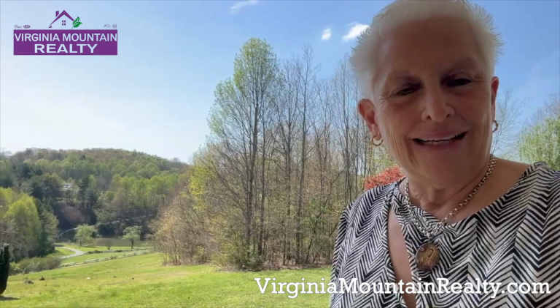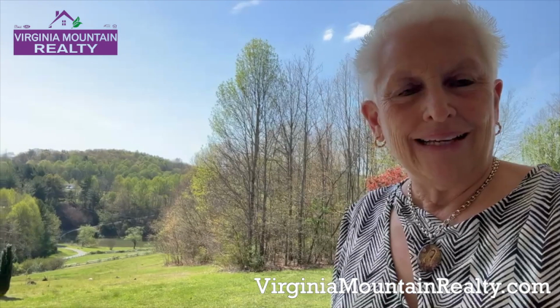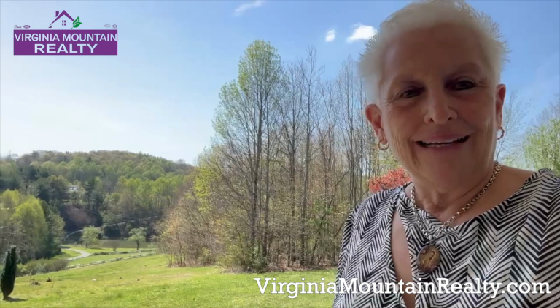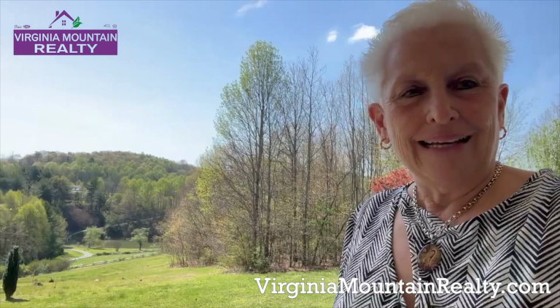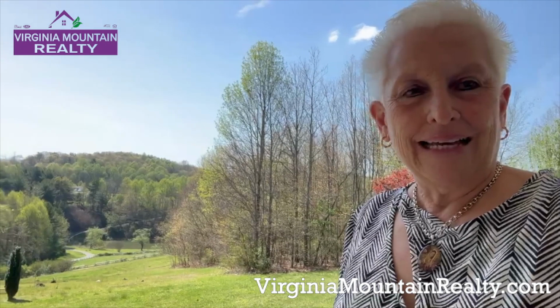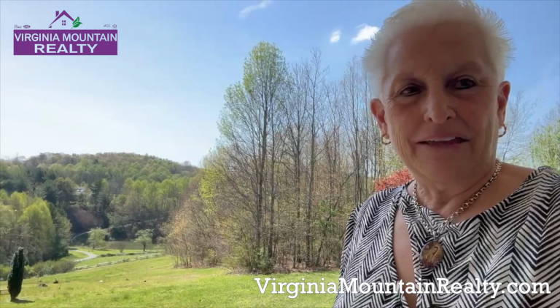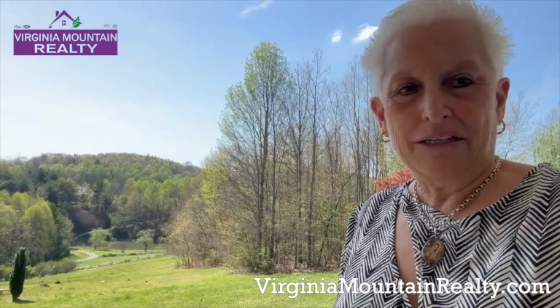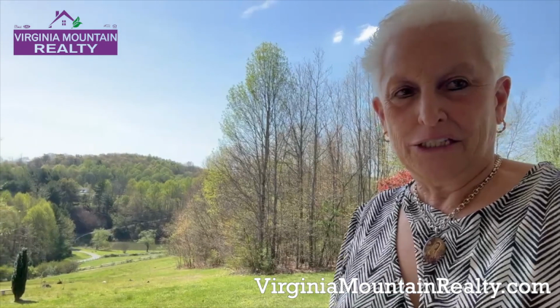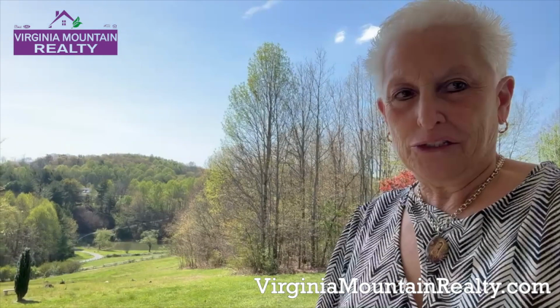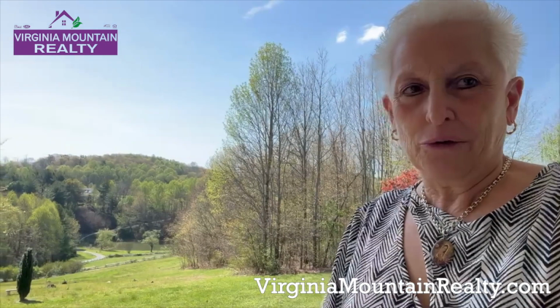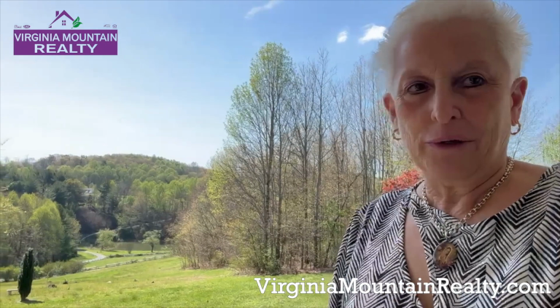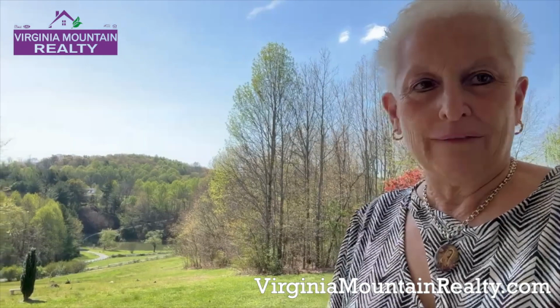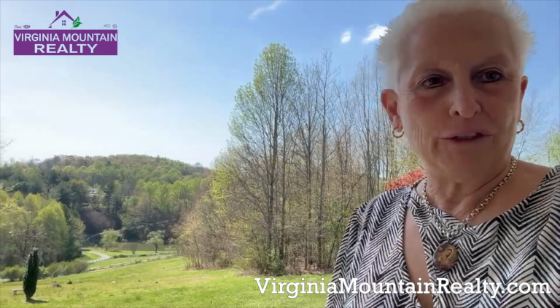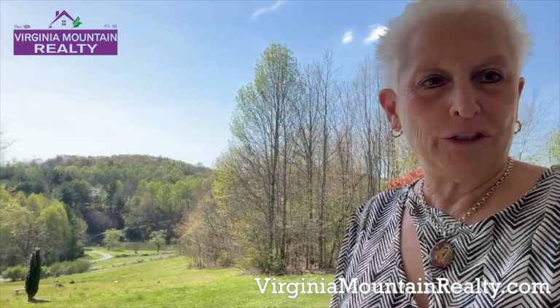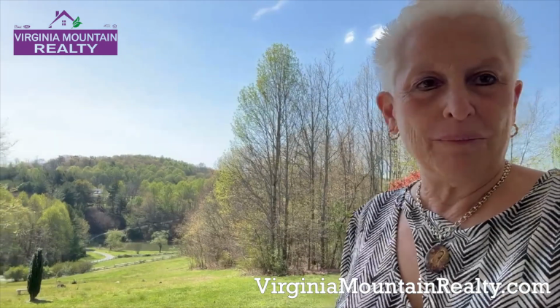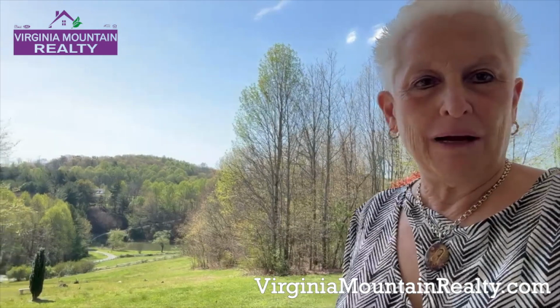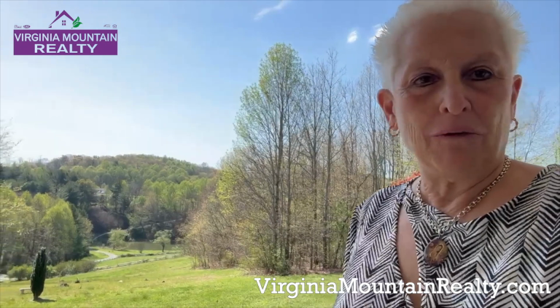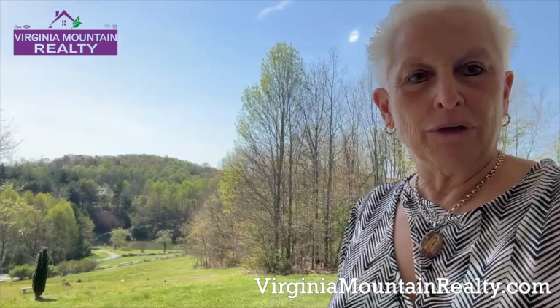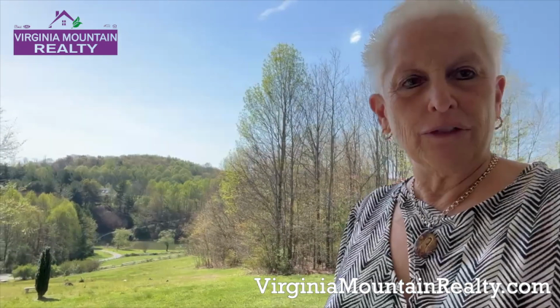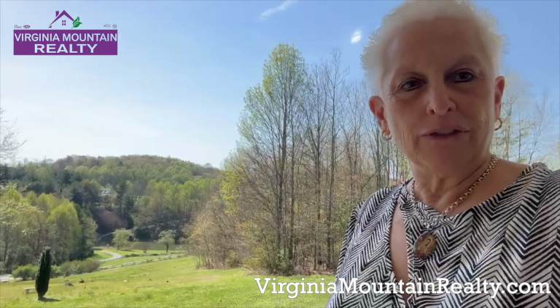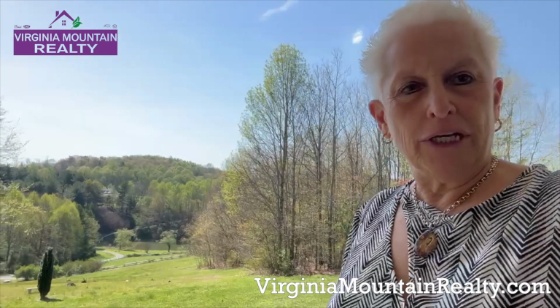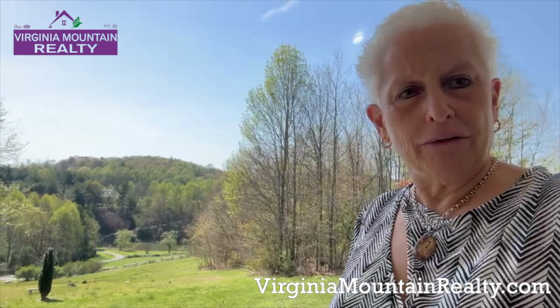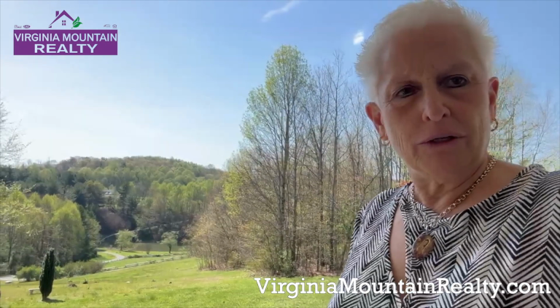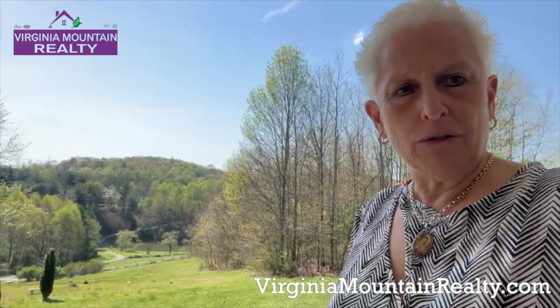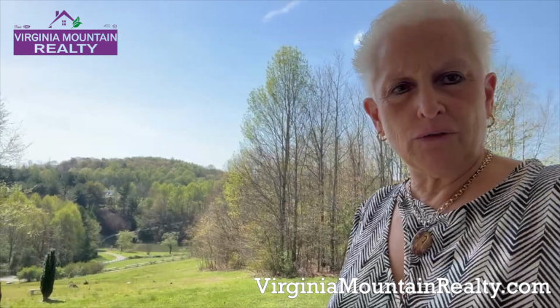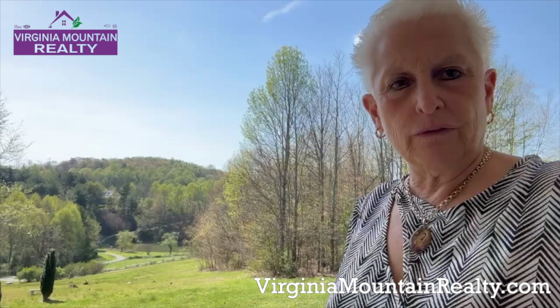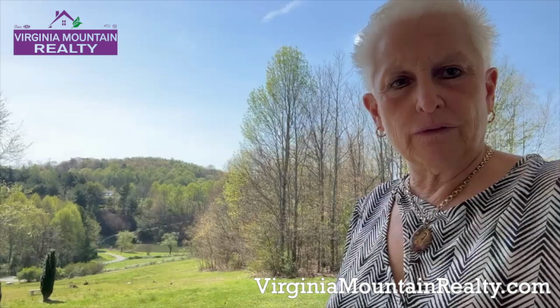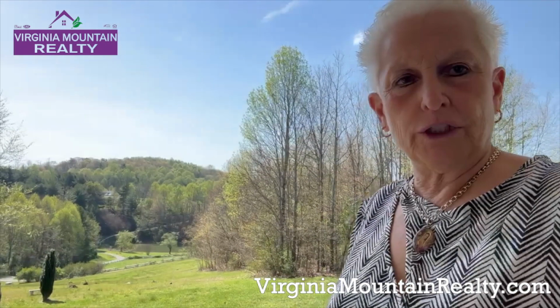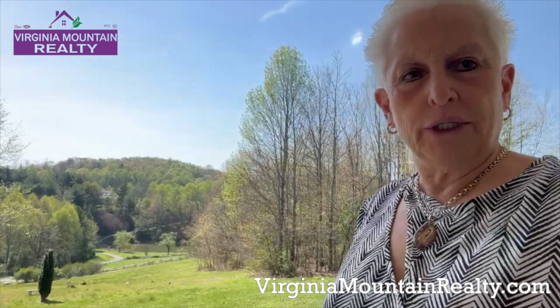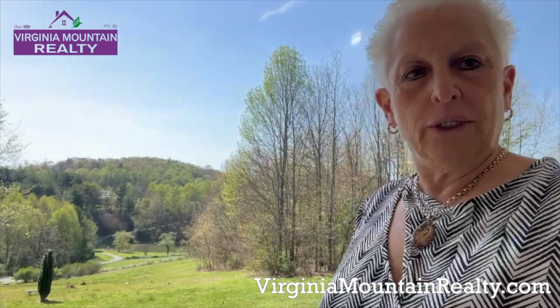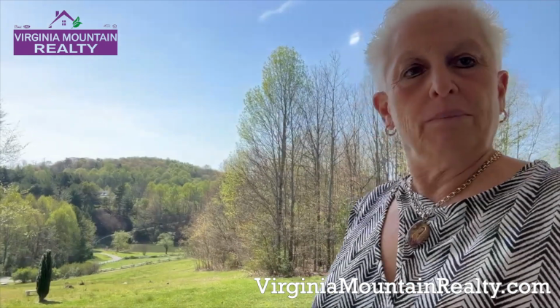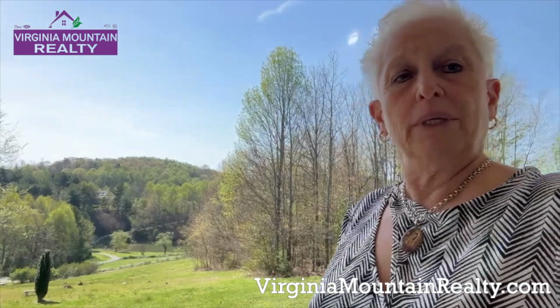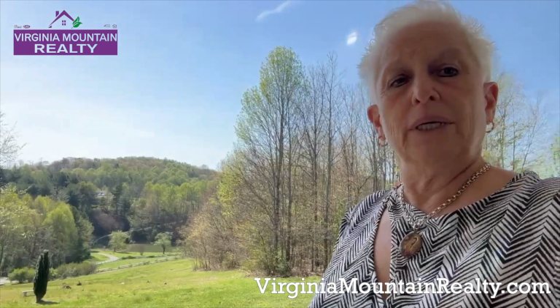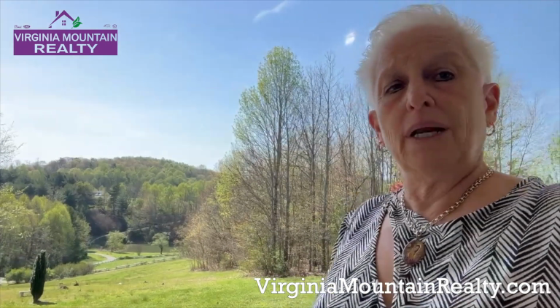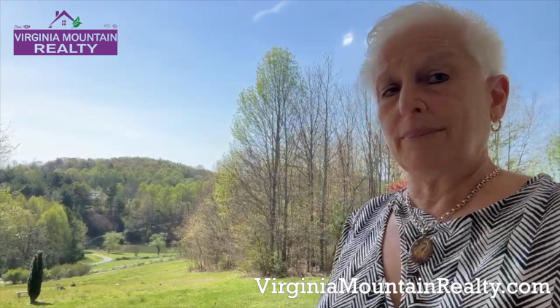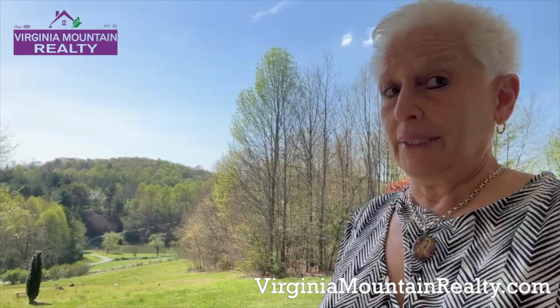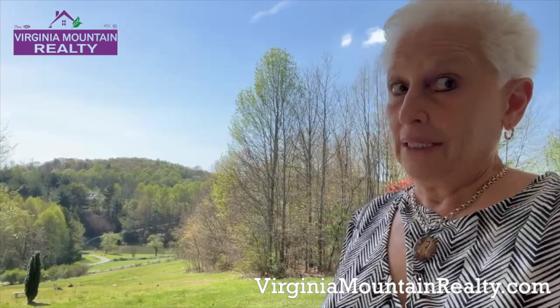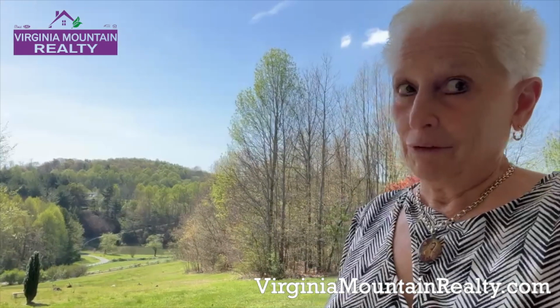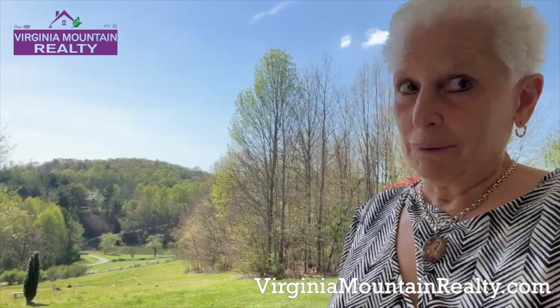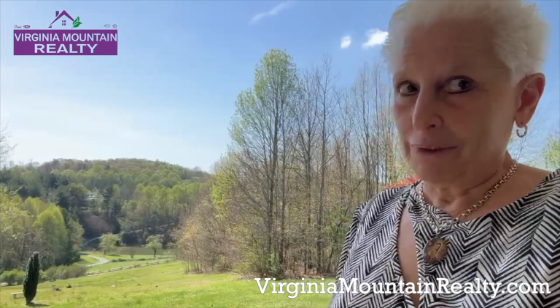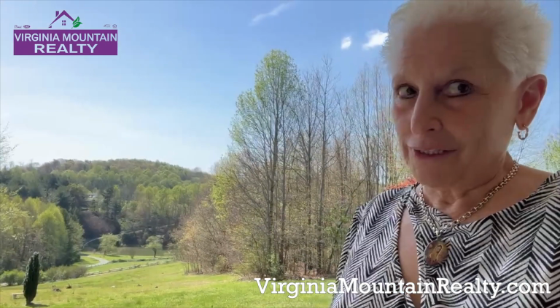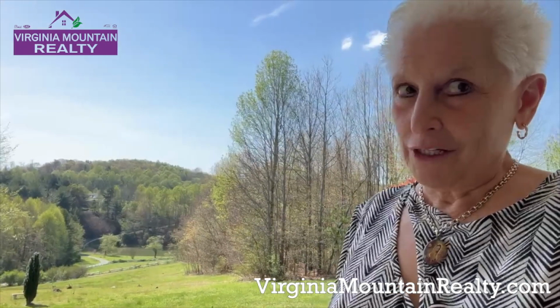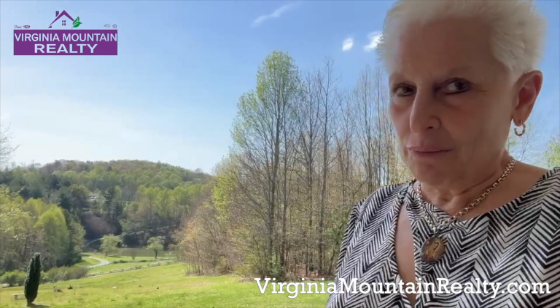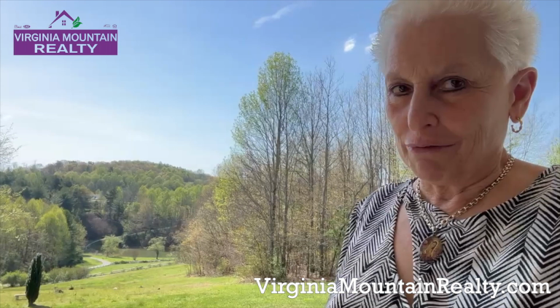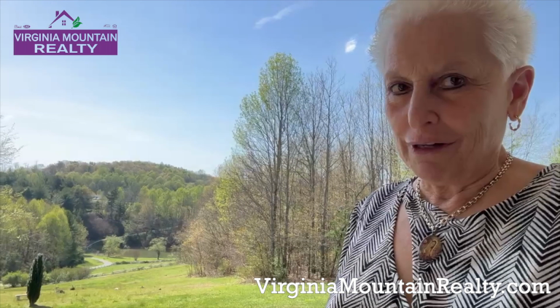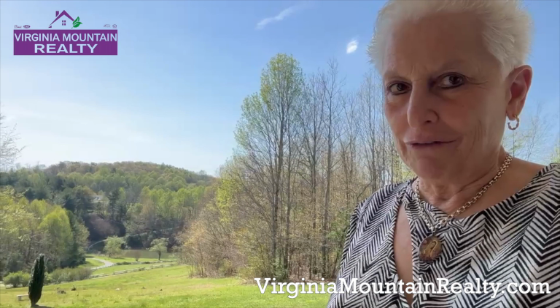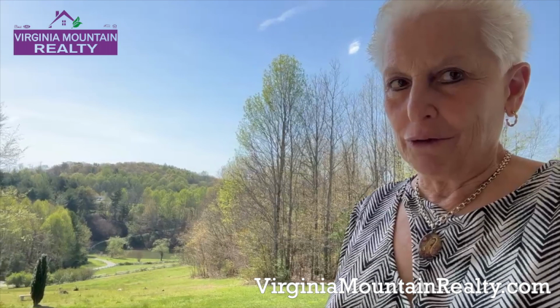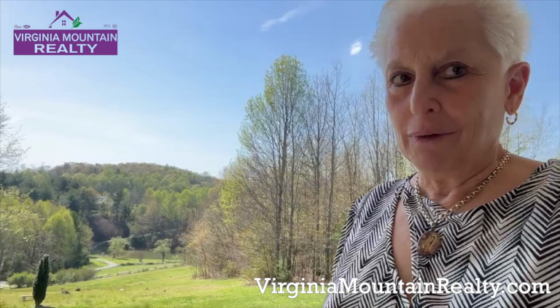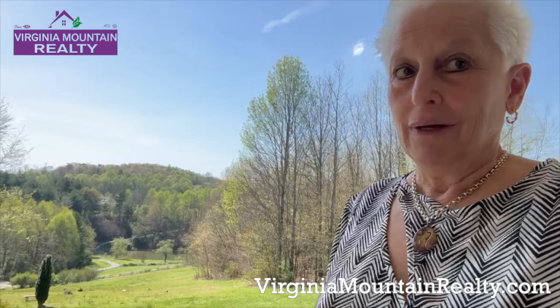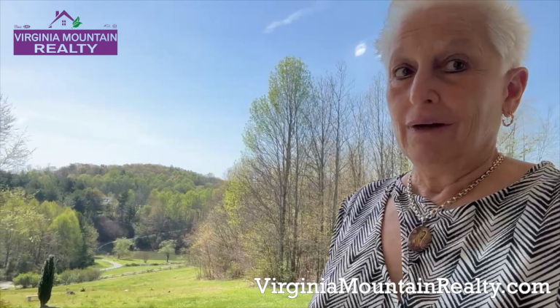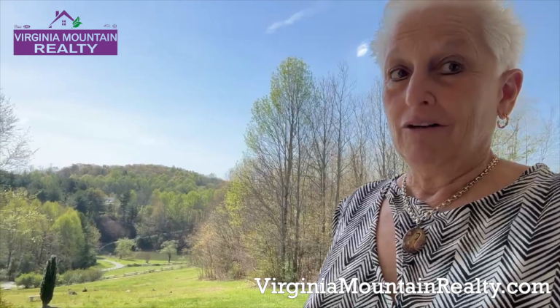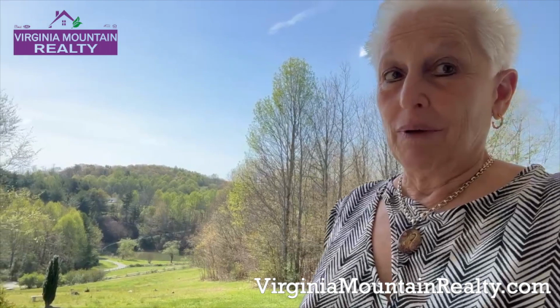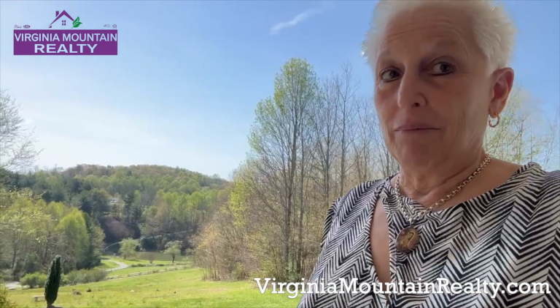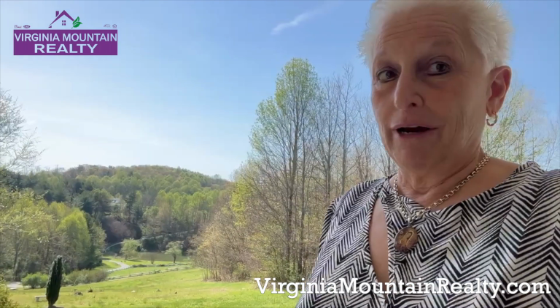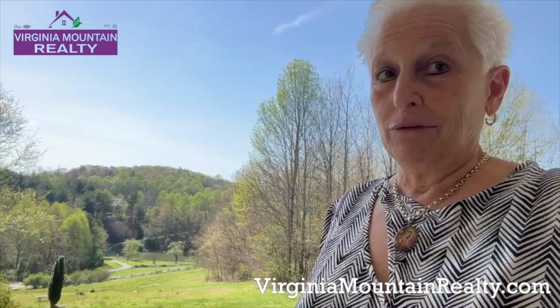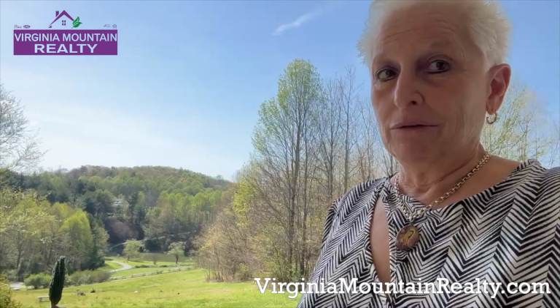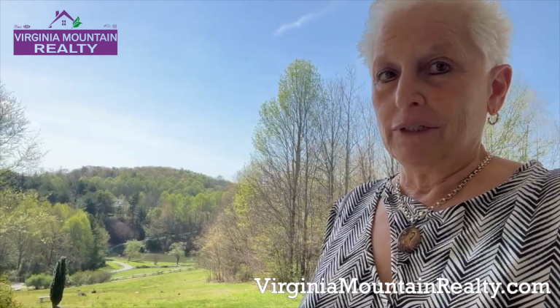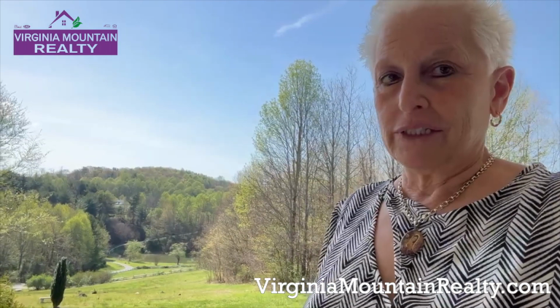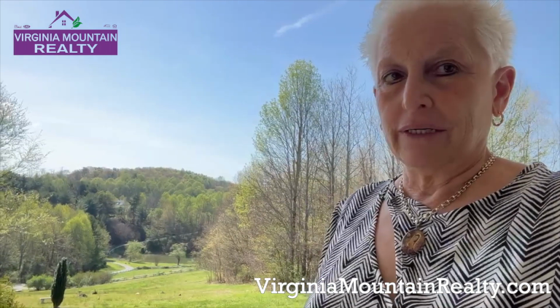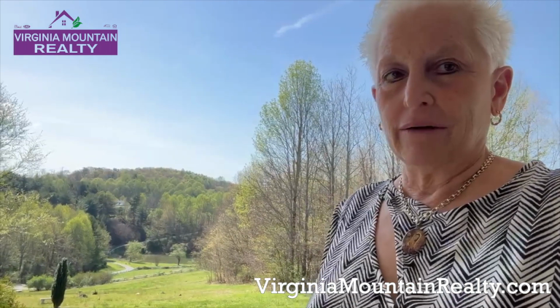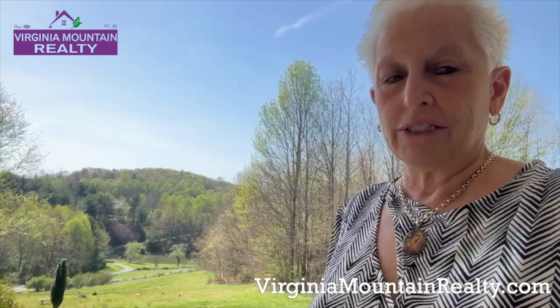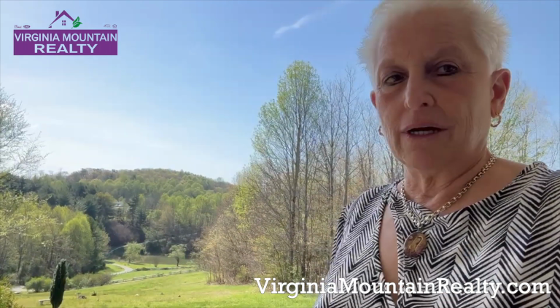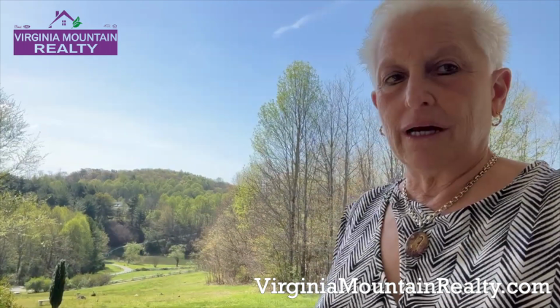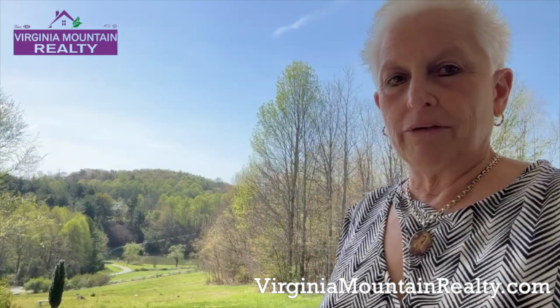Hey, this is Tony at Virginia Mountain Realty here in Hillsville, Virginia, and I'm going to give you a little sneak preview of my brand new listing on Skyview.